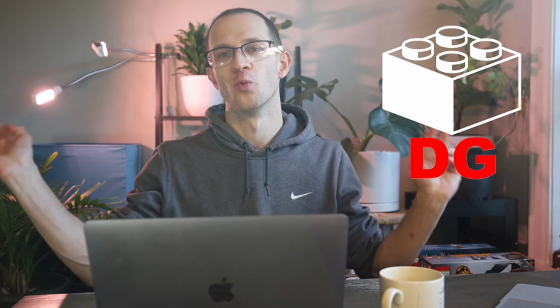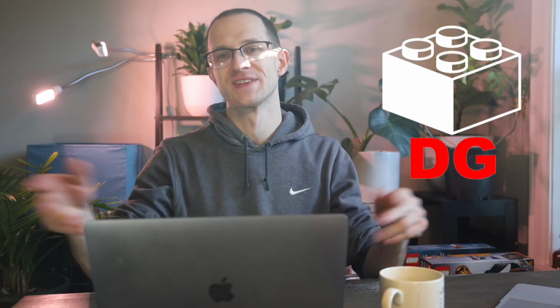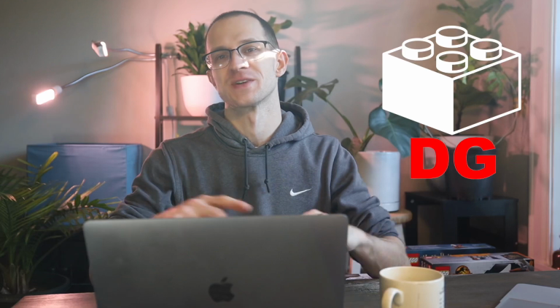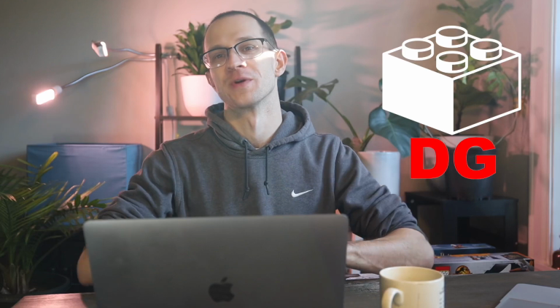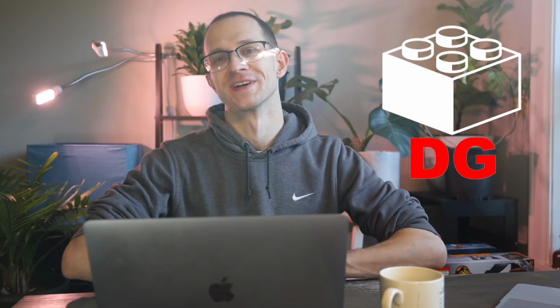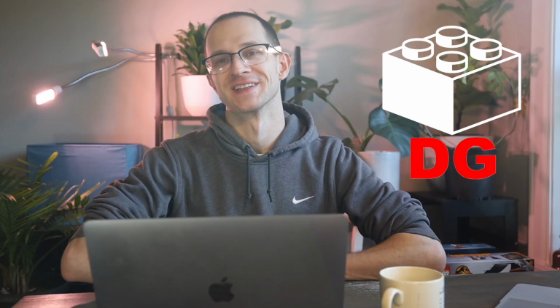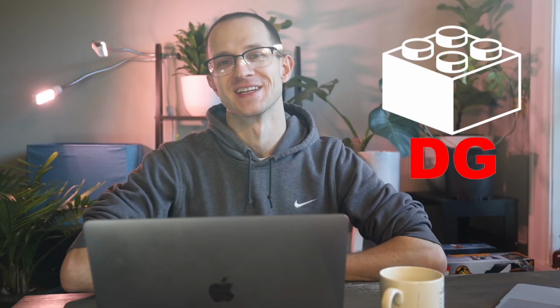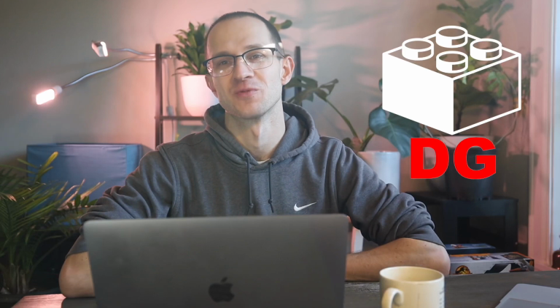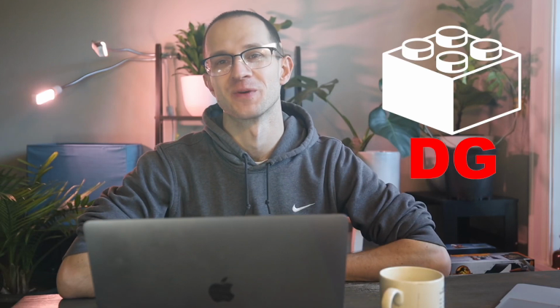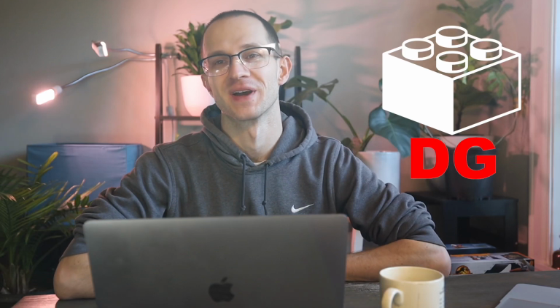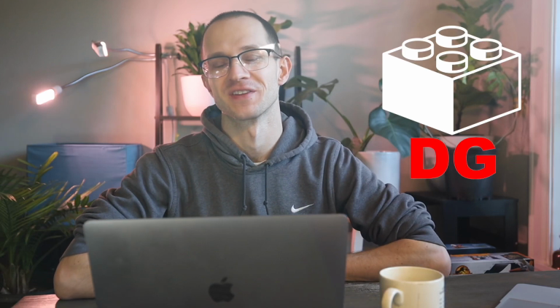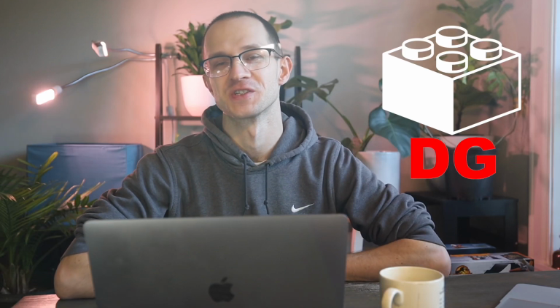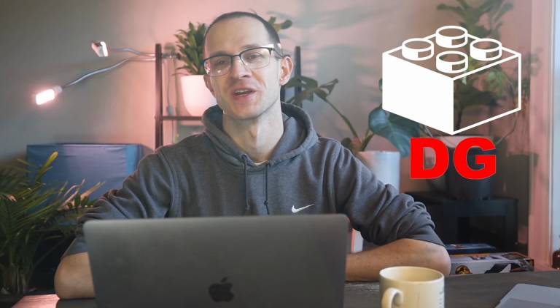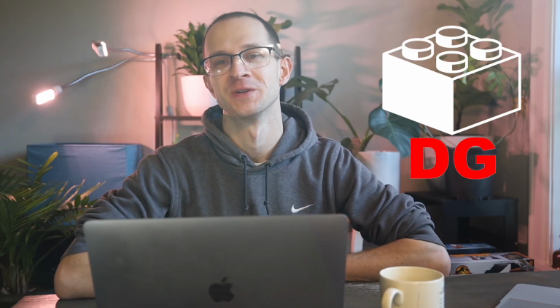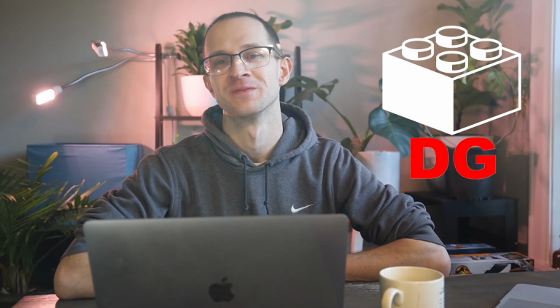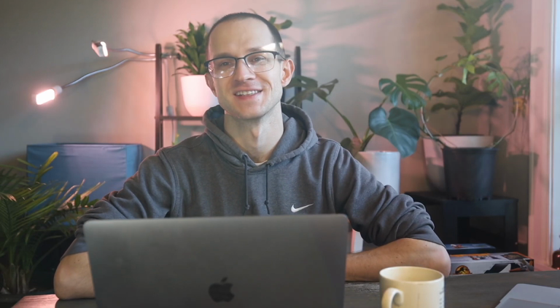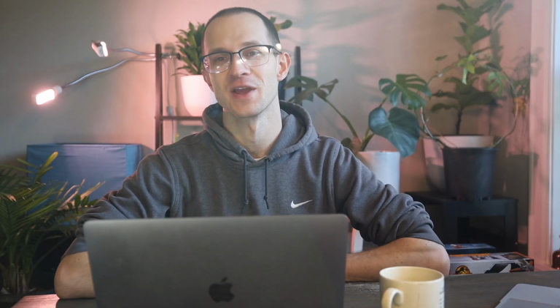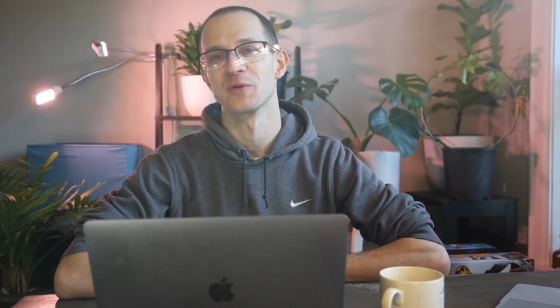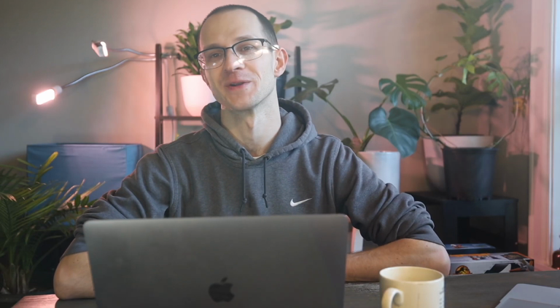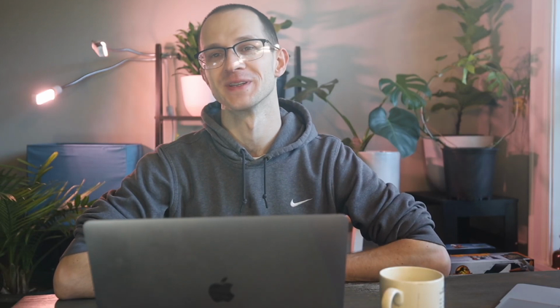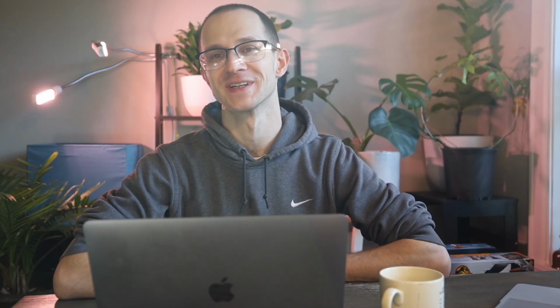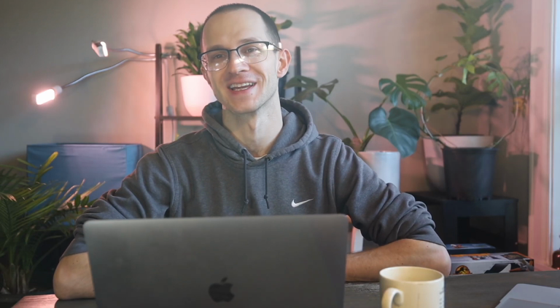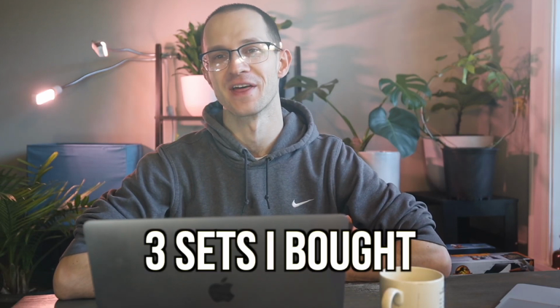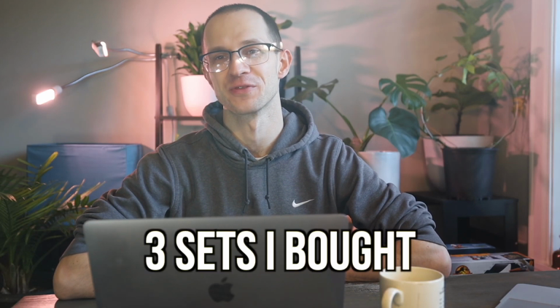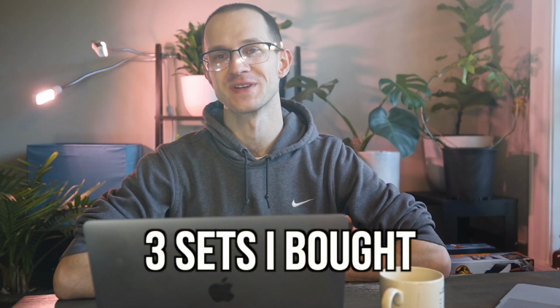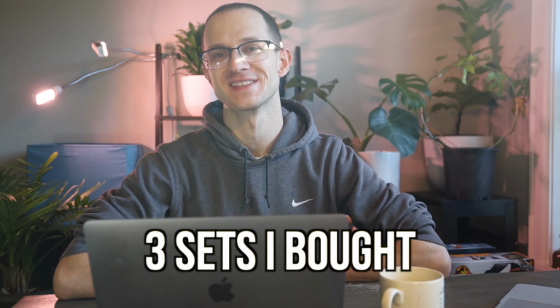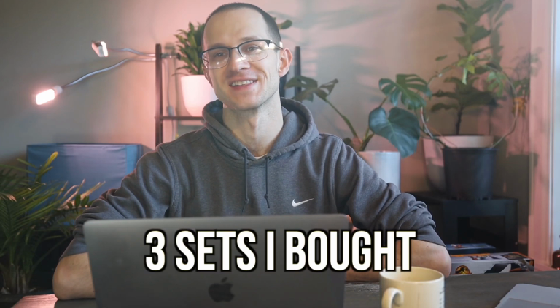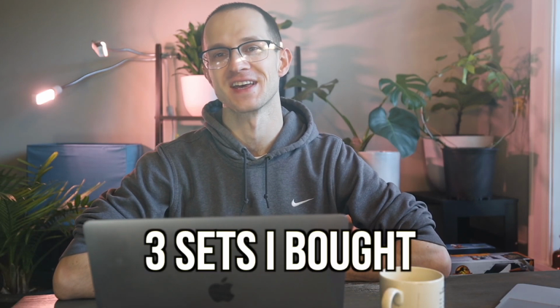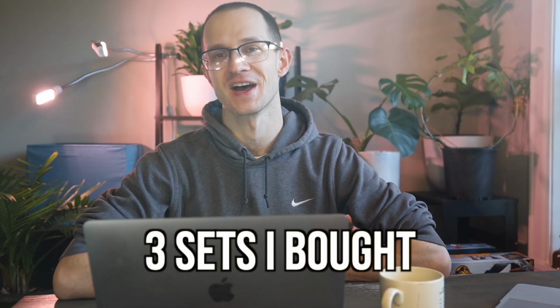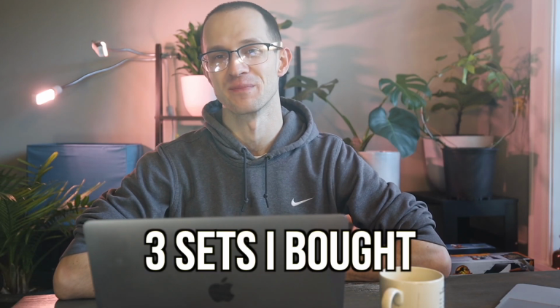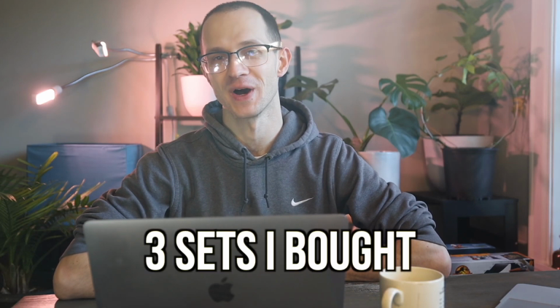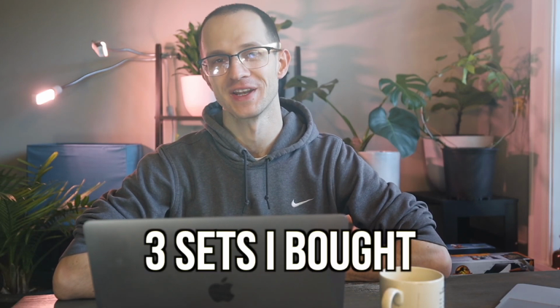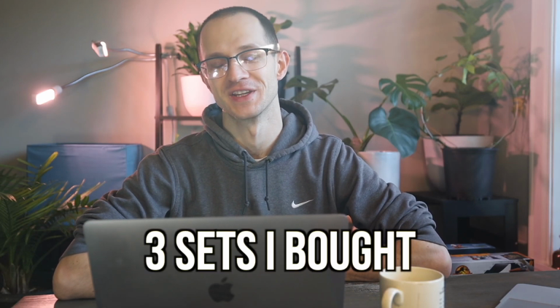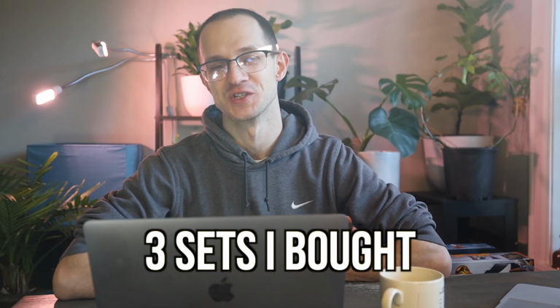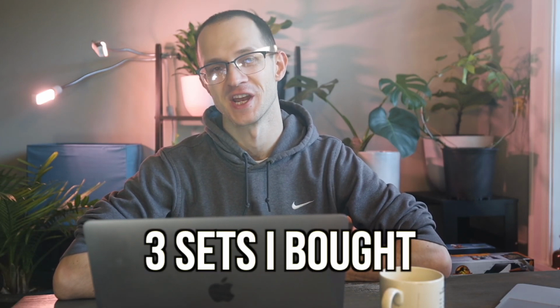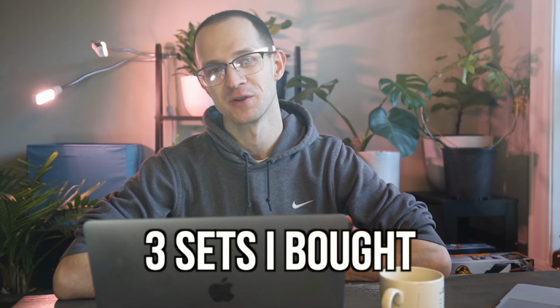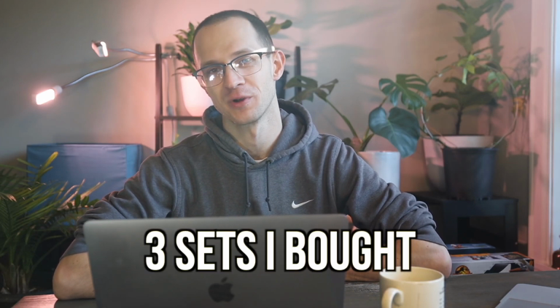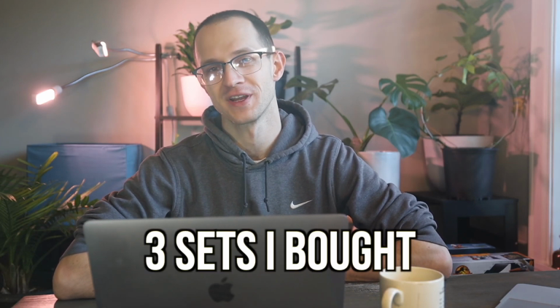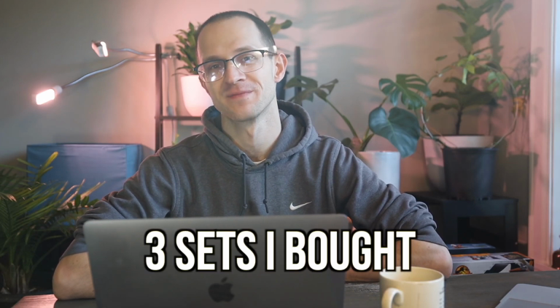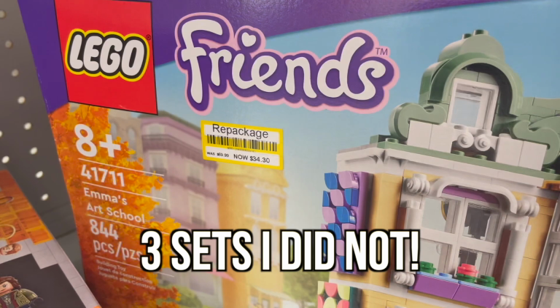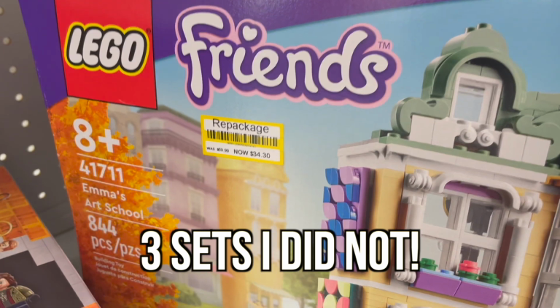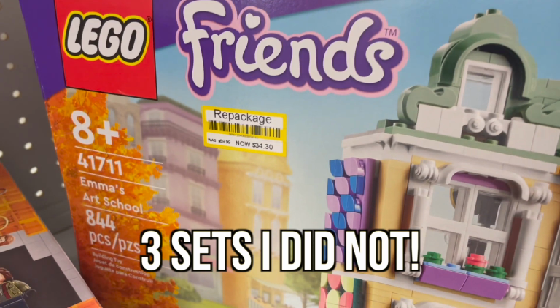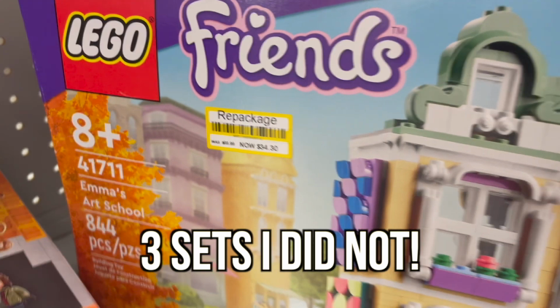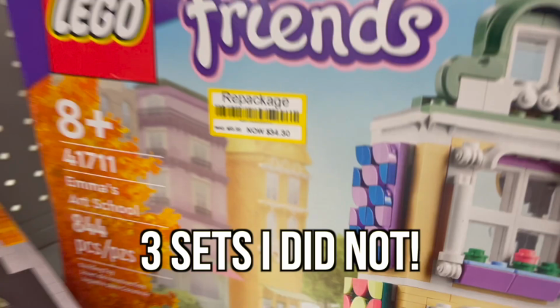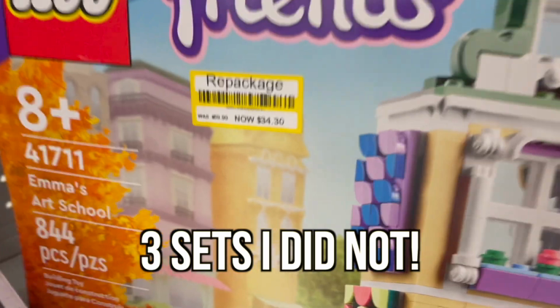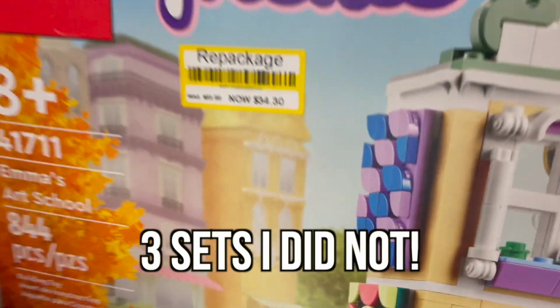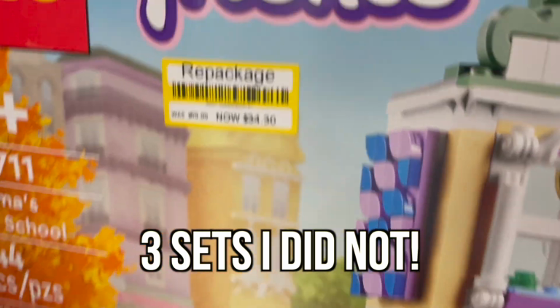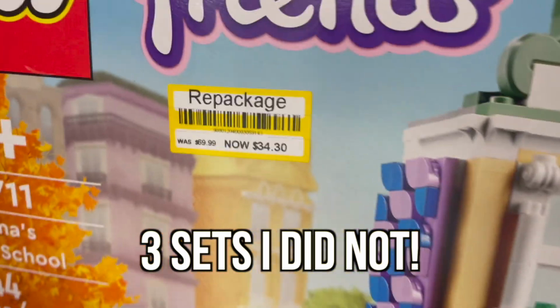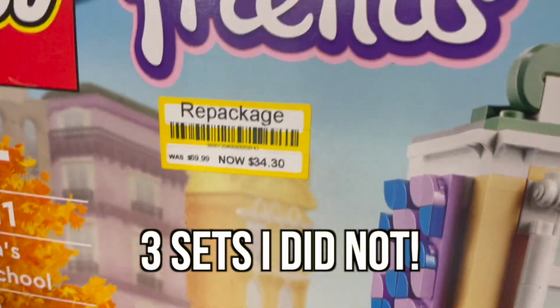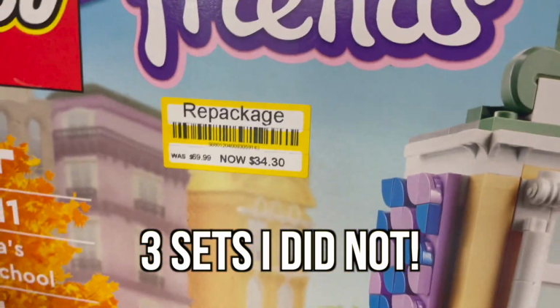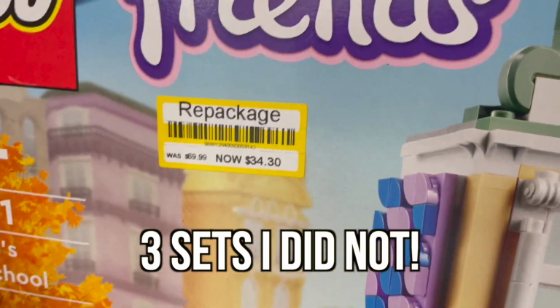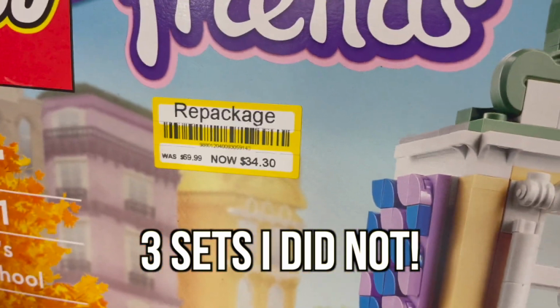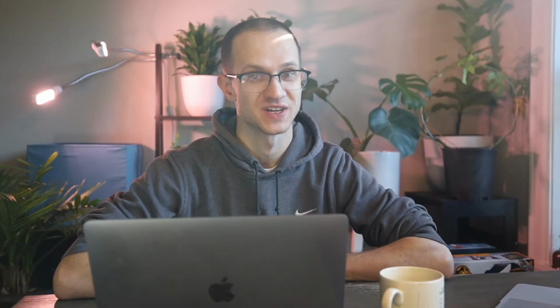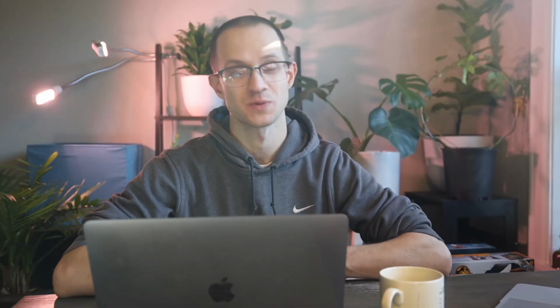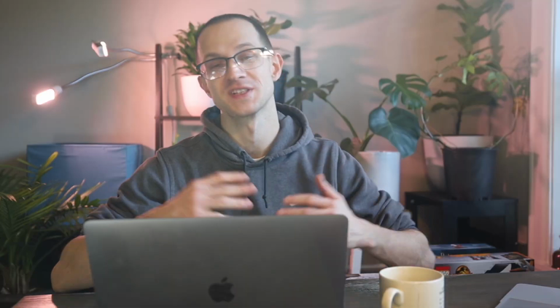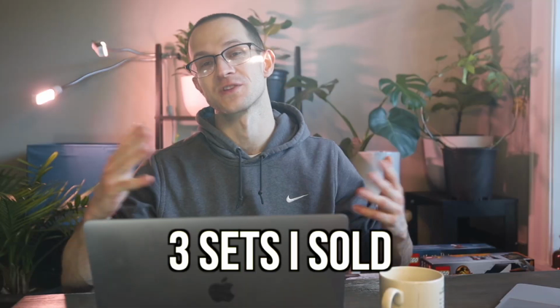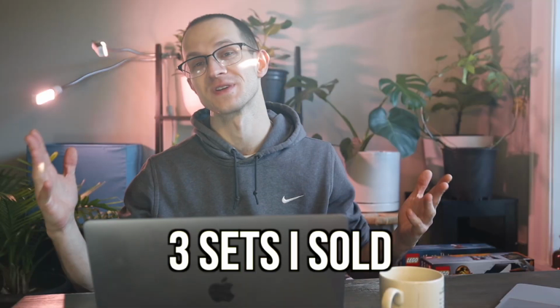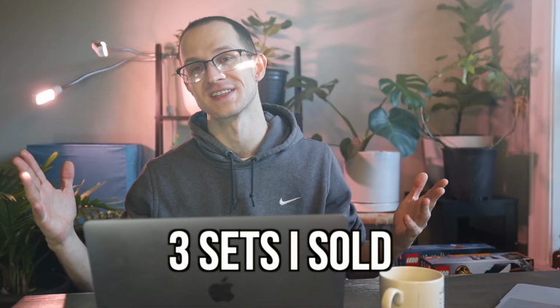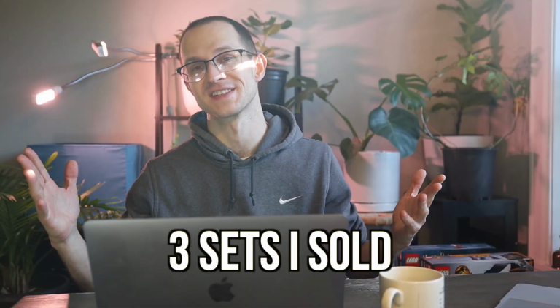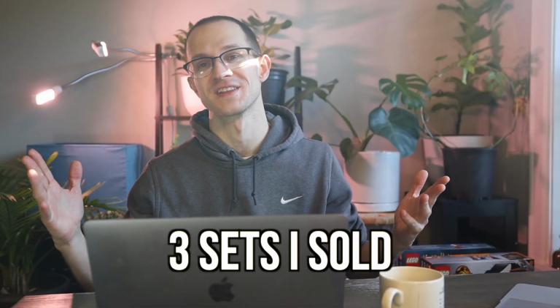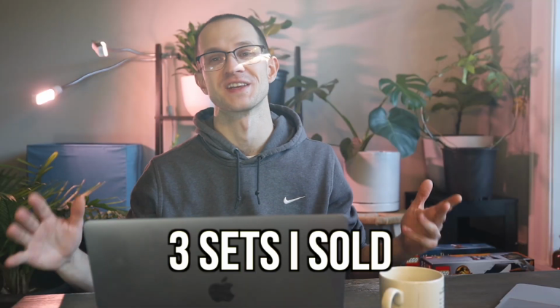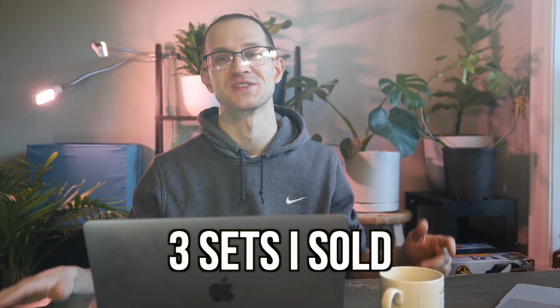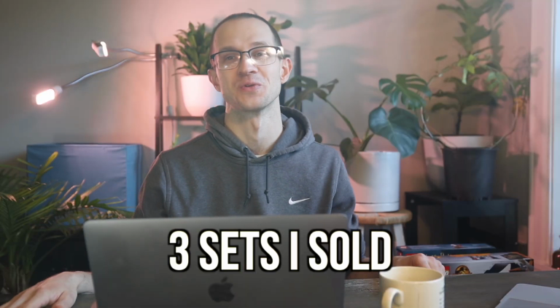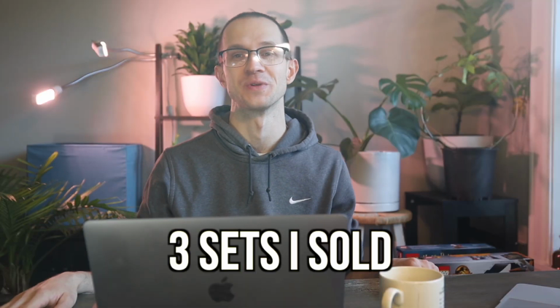What's going on guys? Welcome back to the channel. Today we're going to be looking at three sets I bought in January, three sets I did not, as well as three sets that I sold.